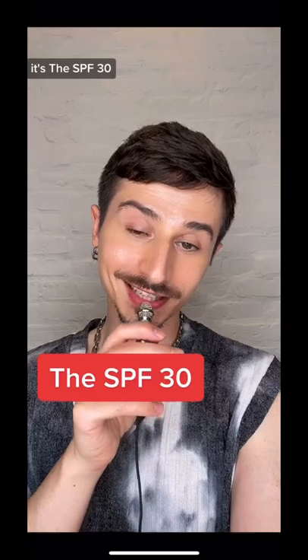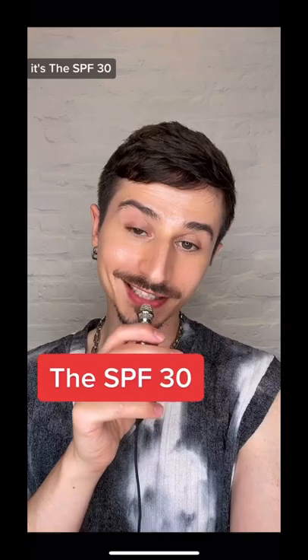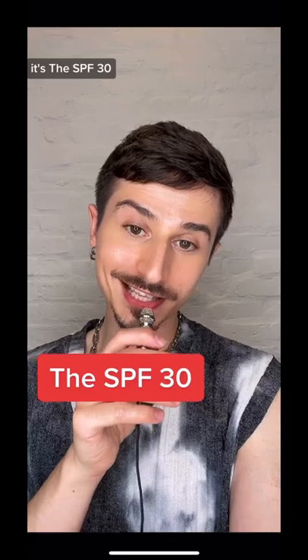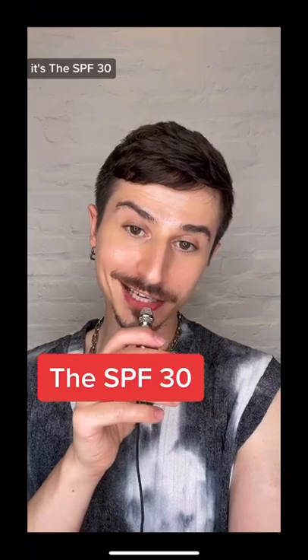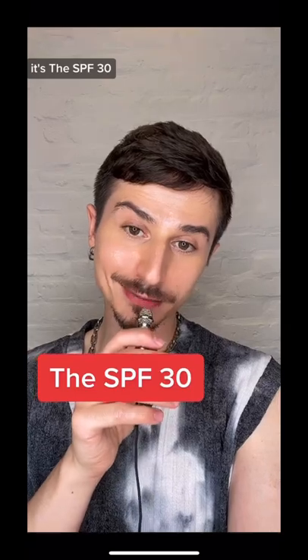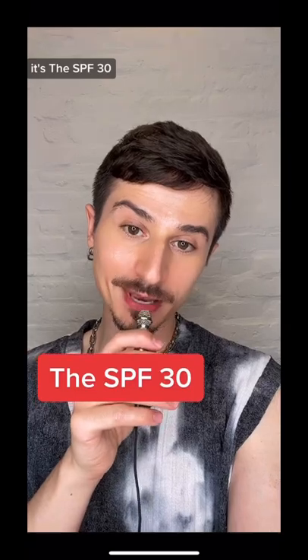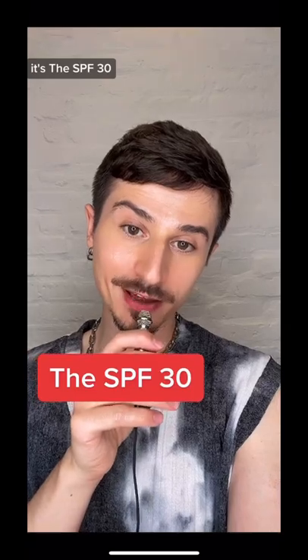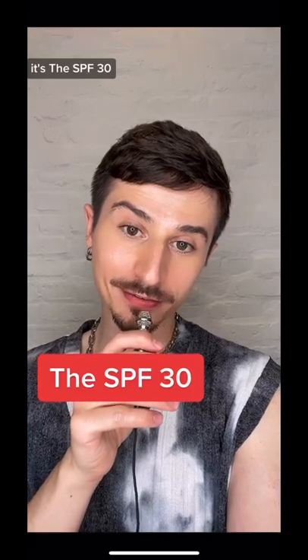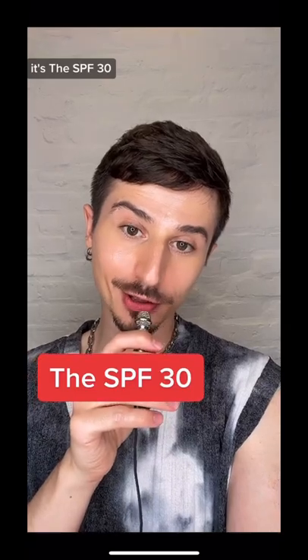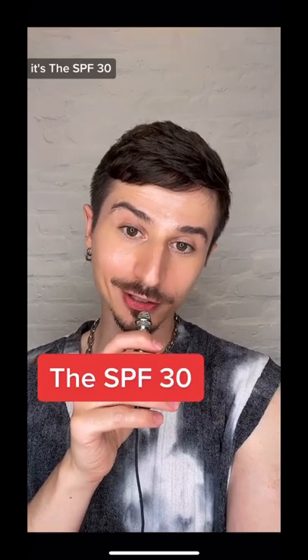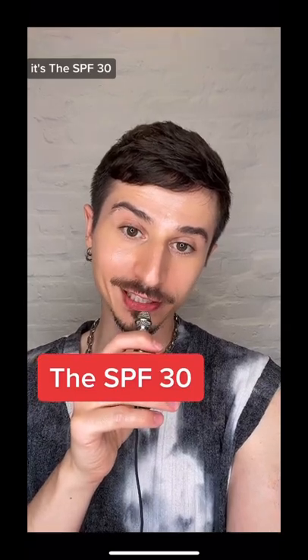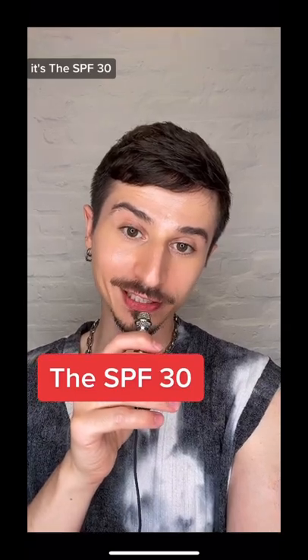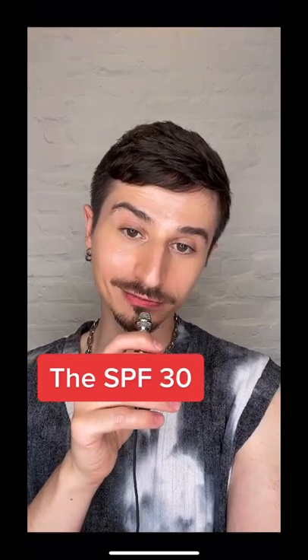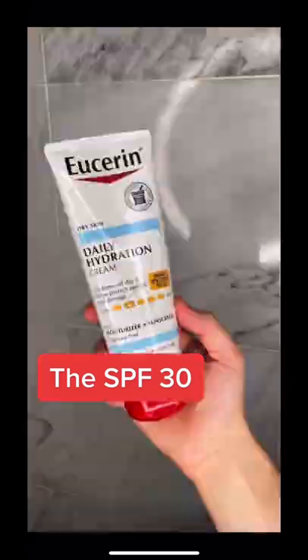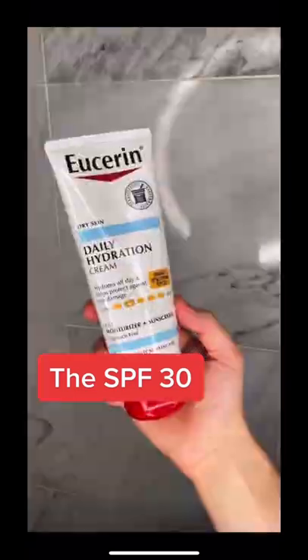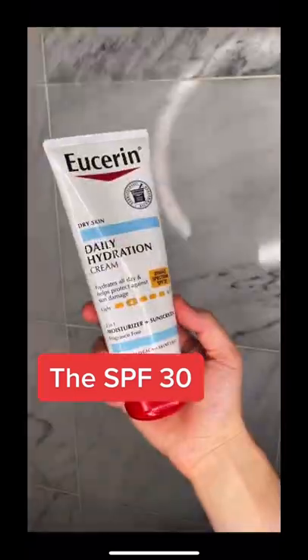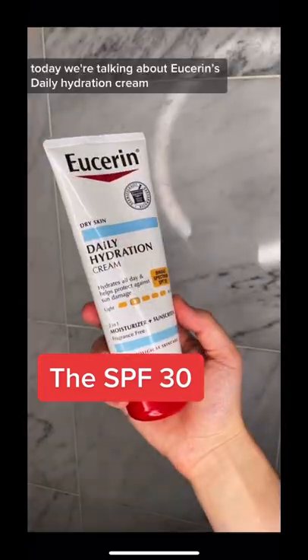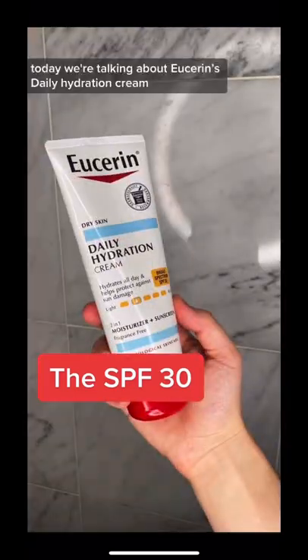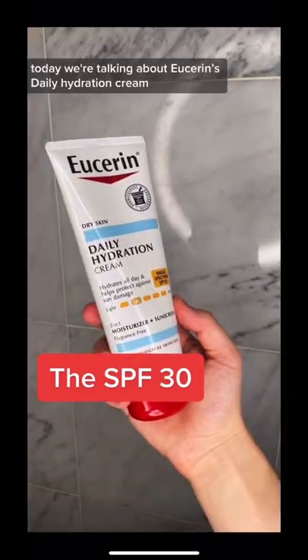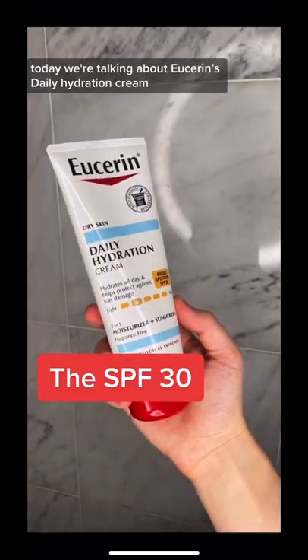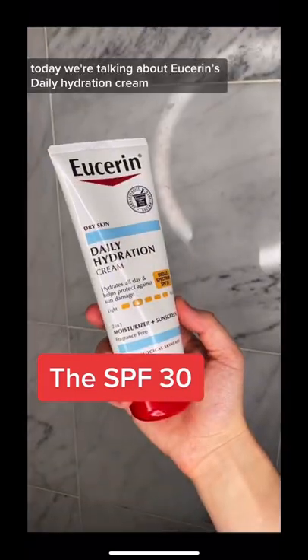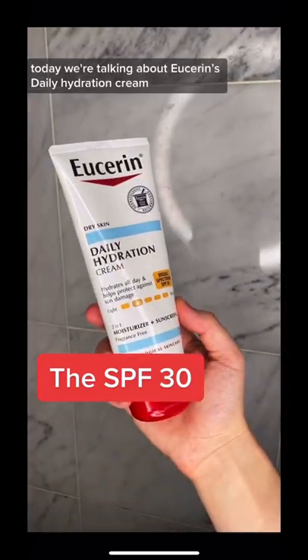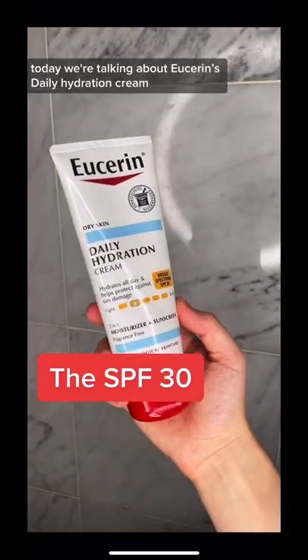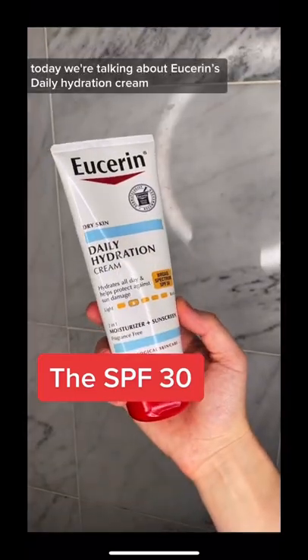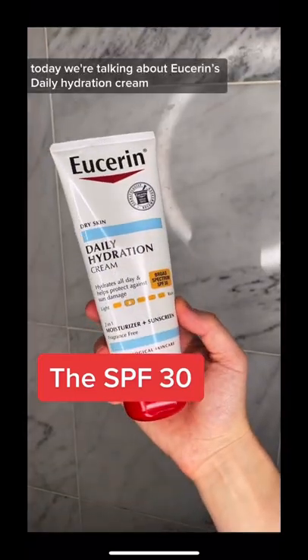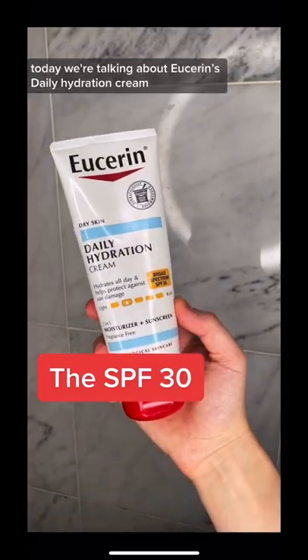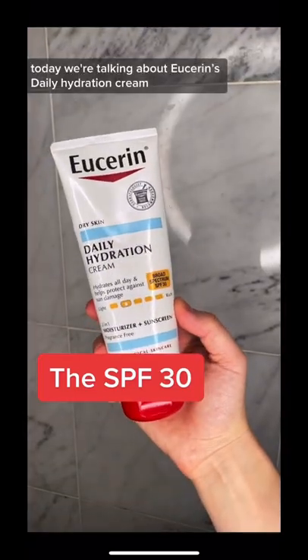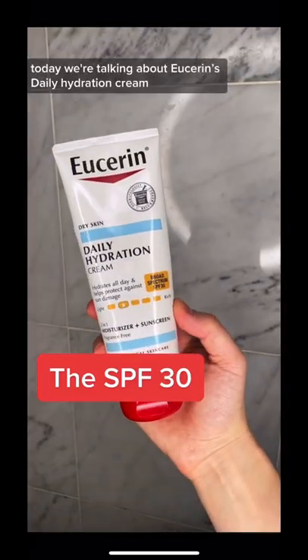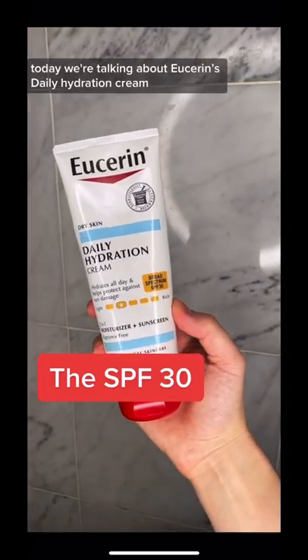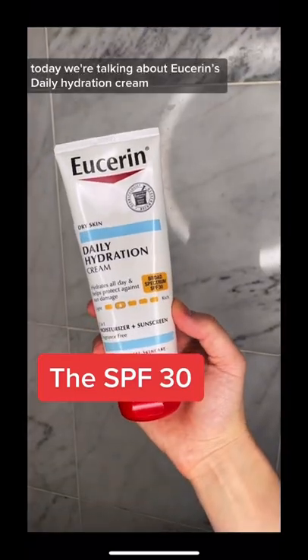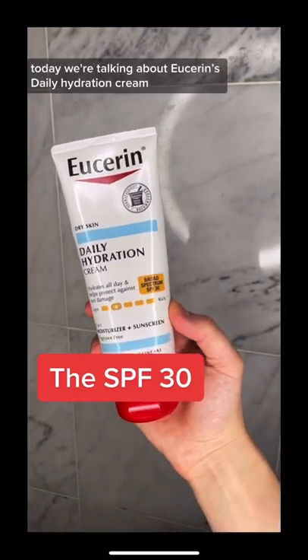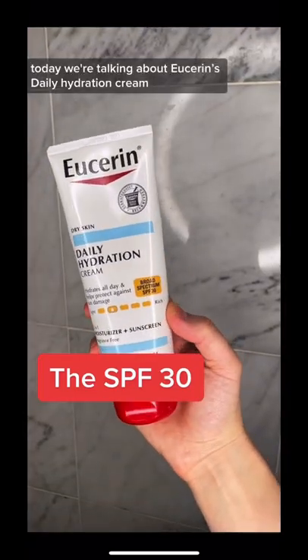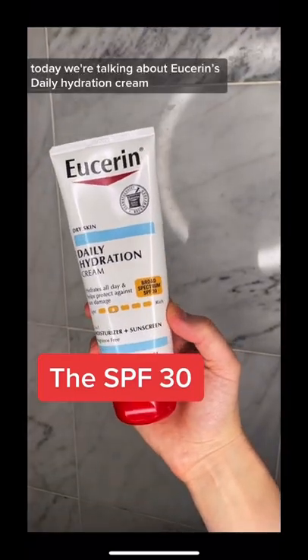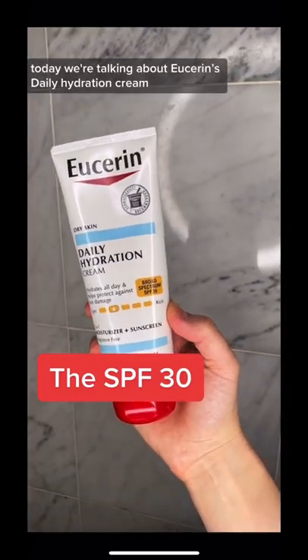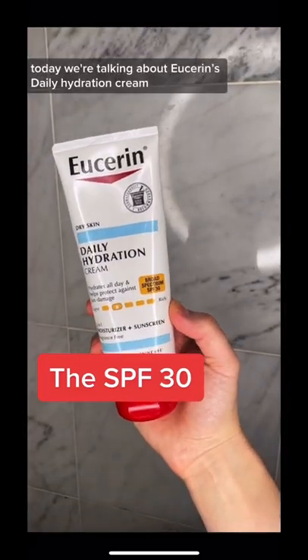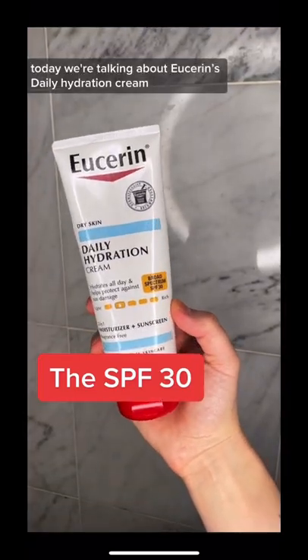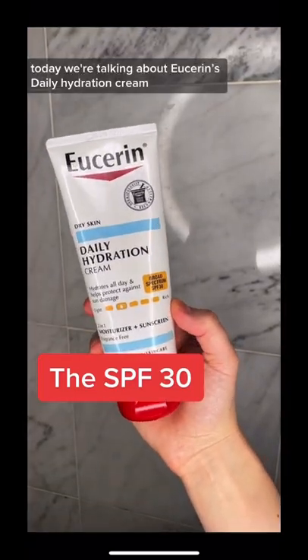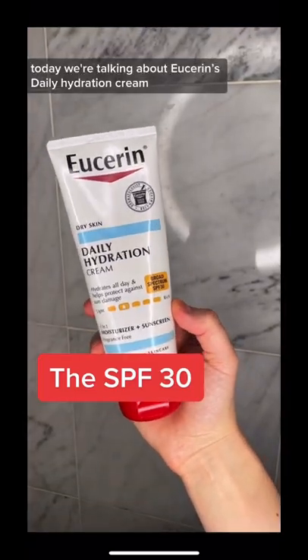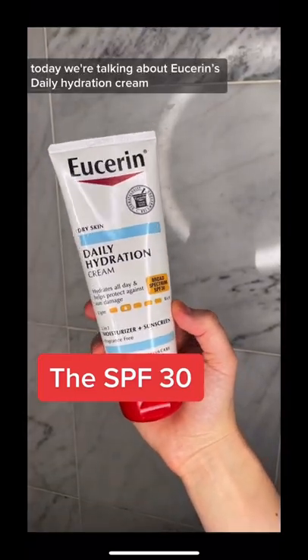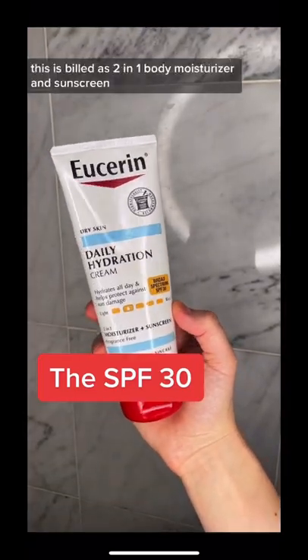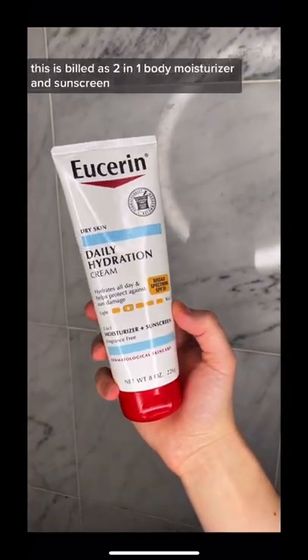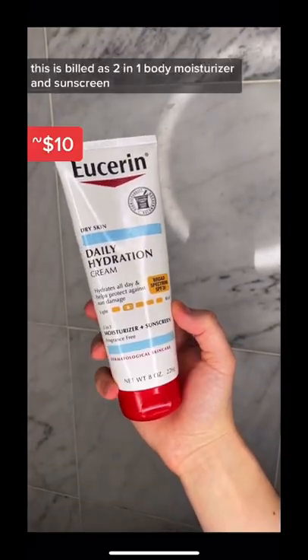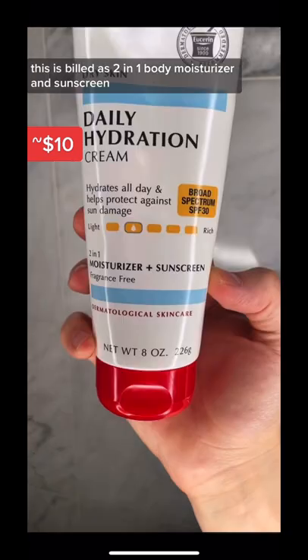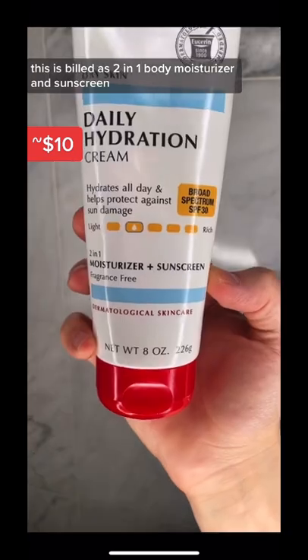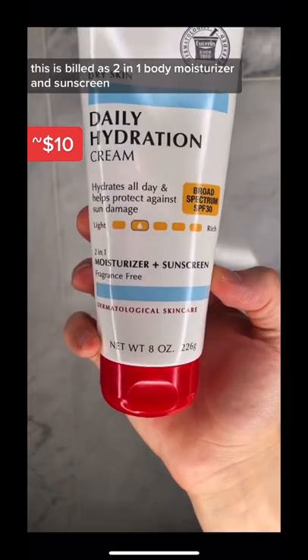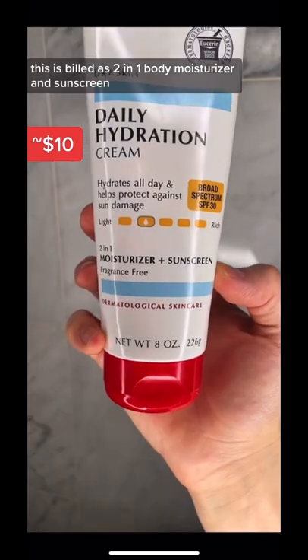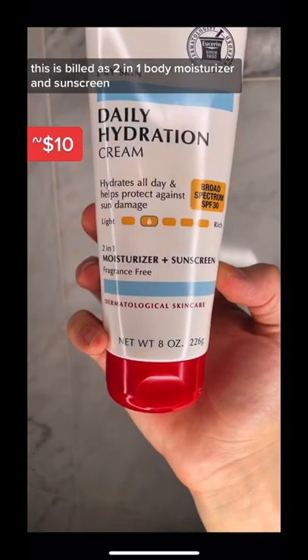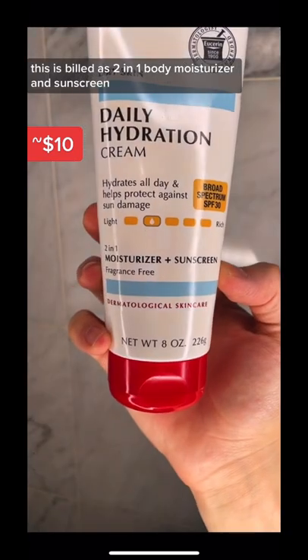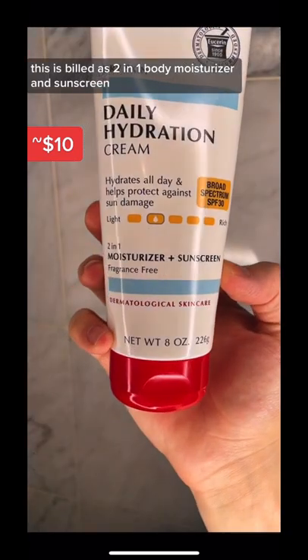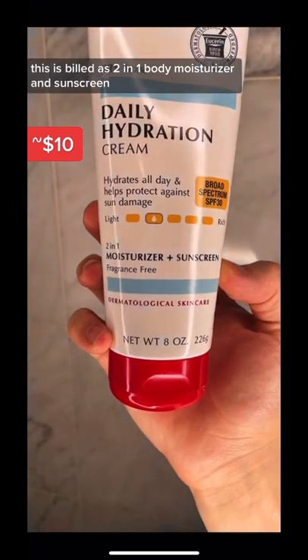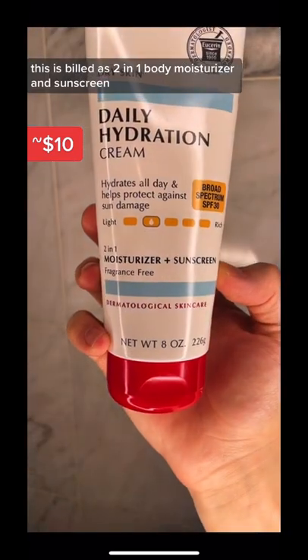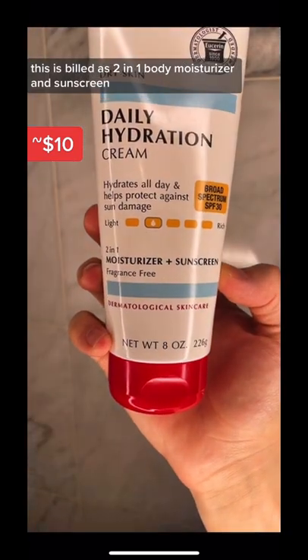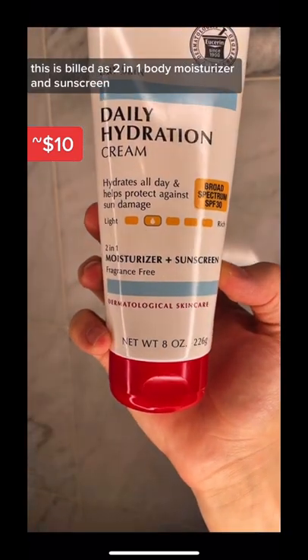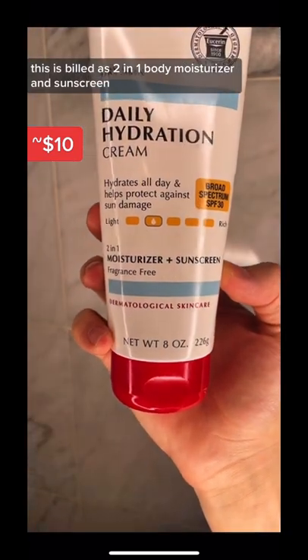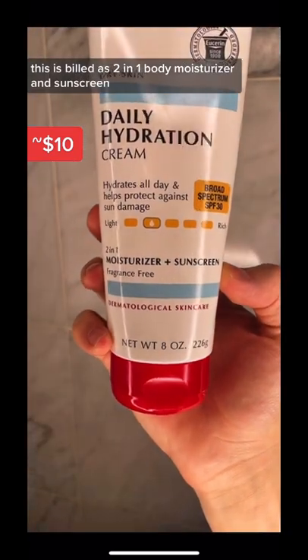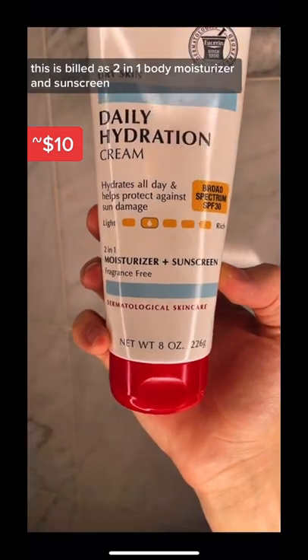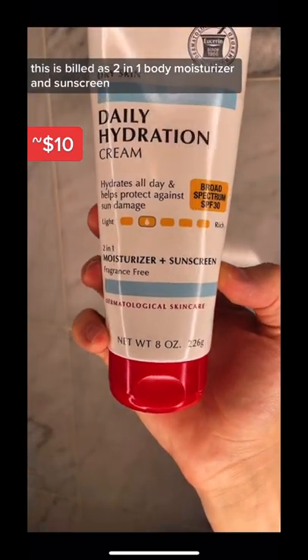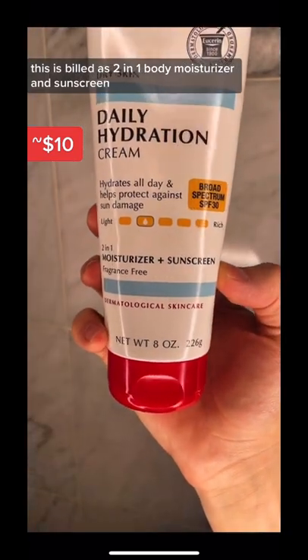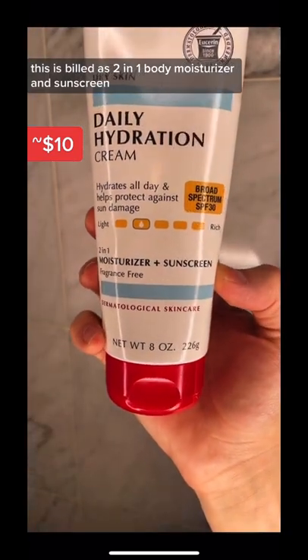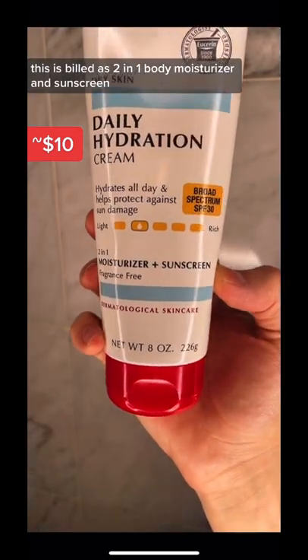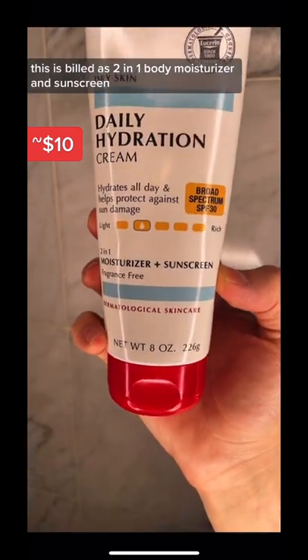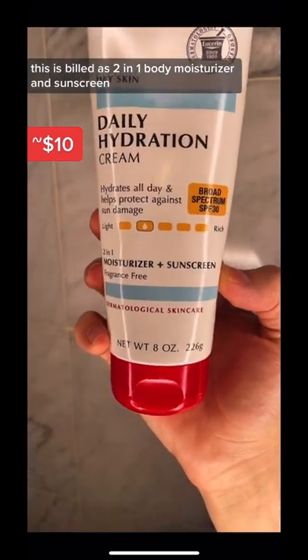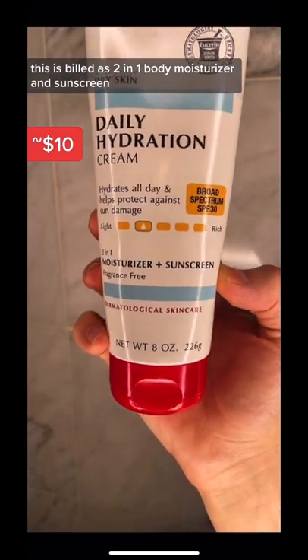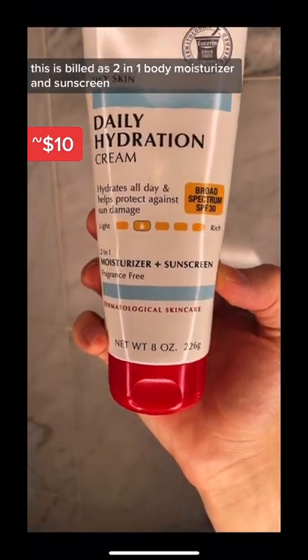It's the SPF 30. Today we're talking about Eucerin's Daily Hydration Cream. This is billed as a two-in-one body moisturizer and sunscreen.